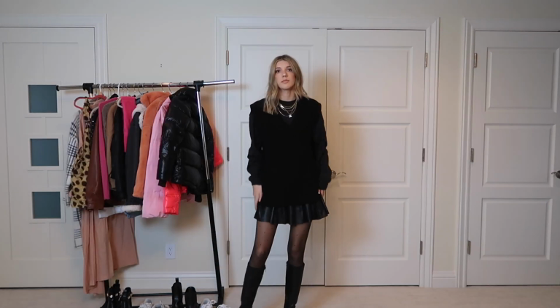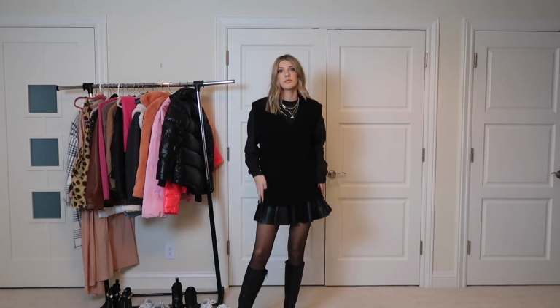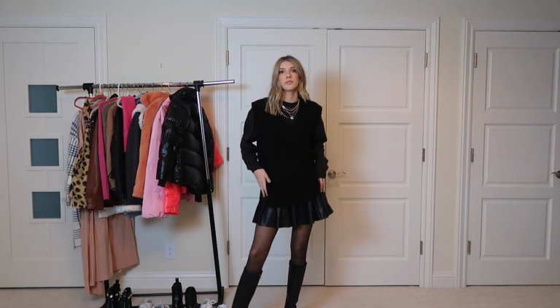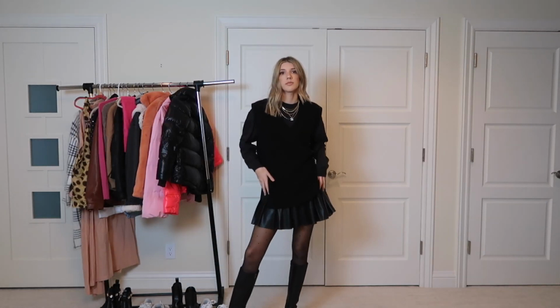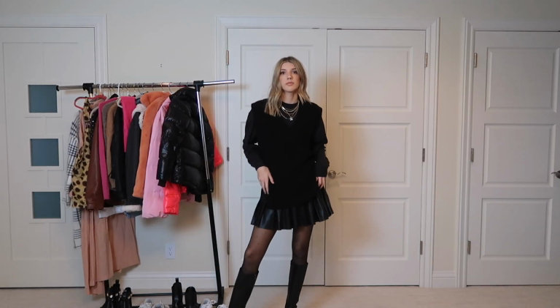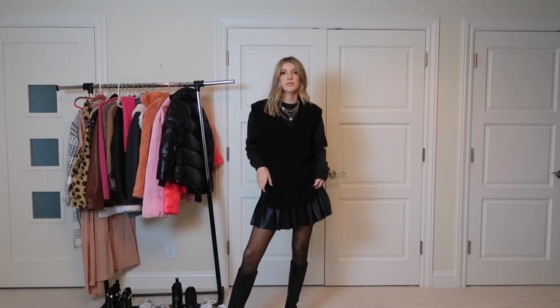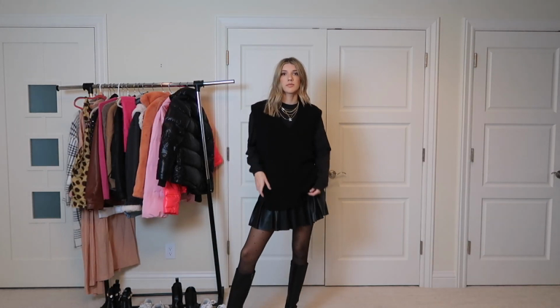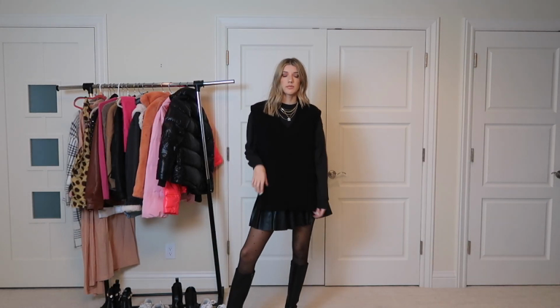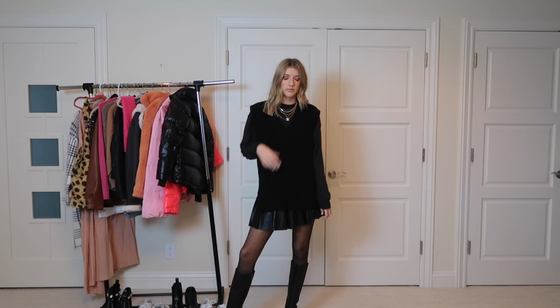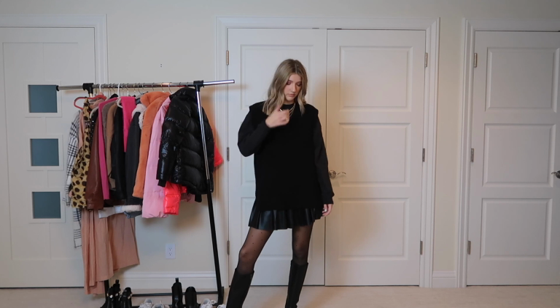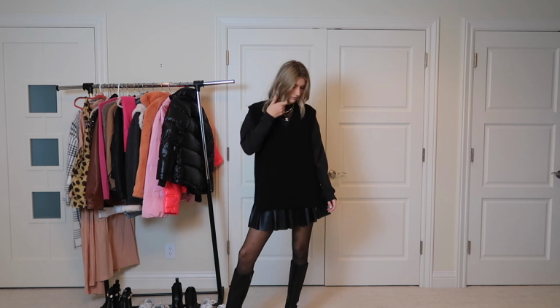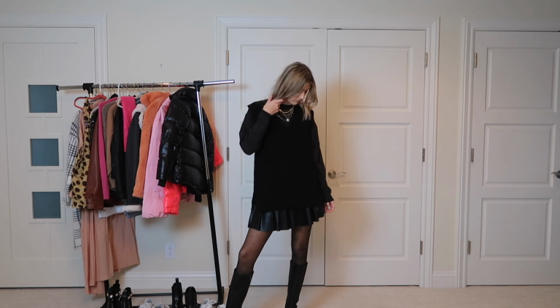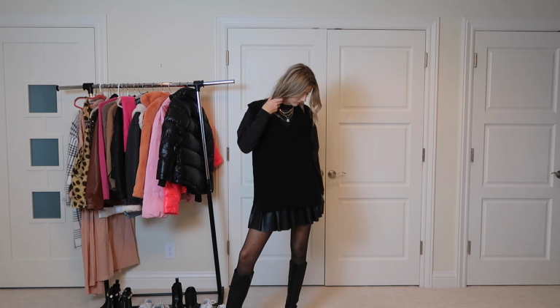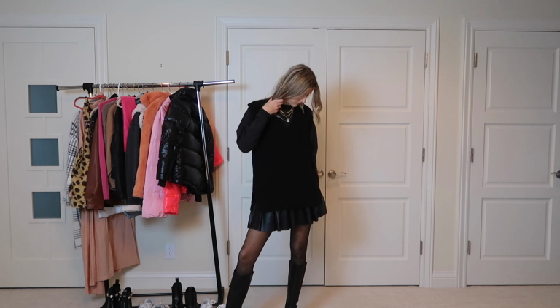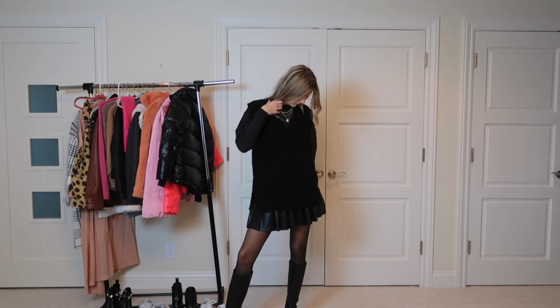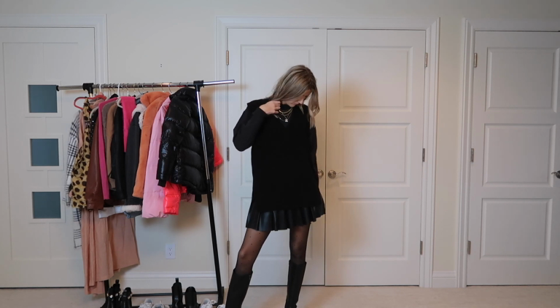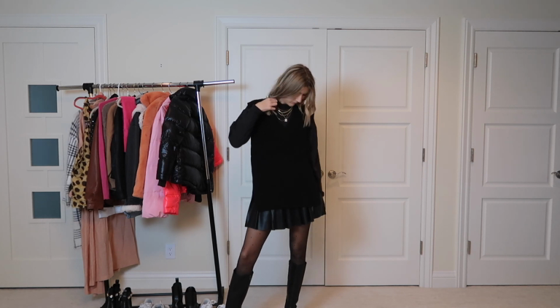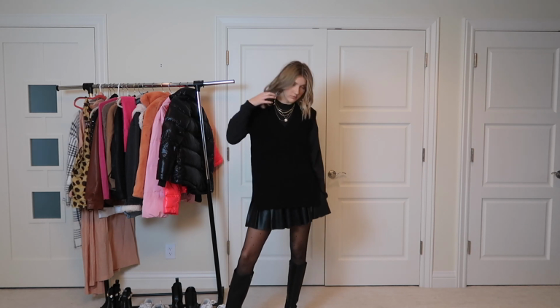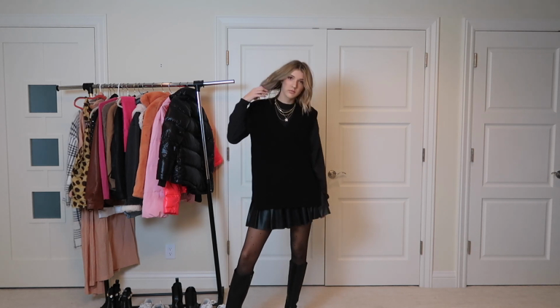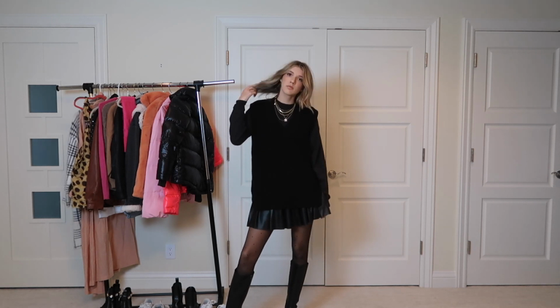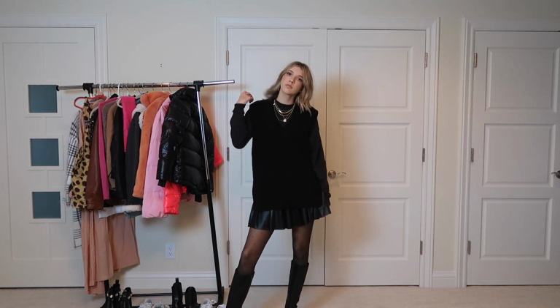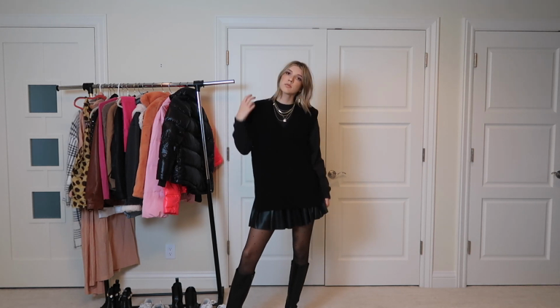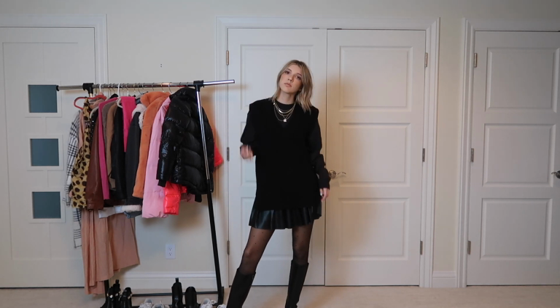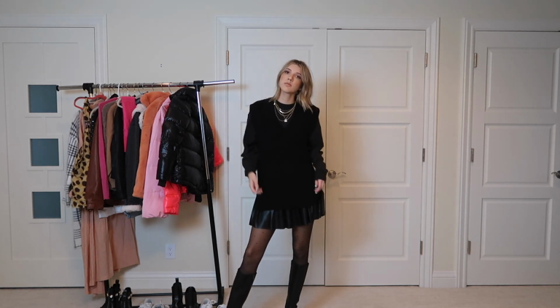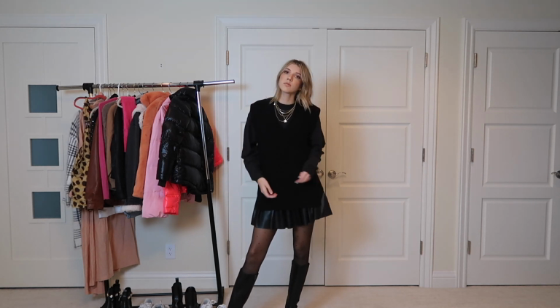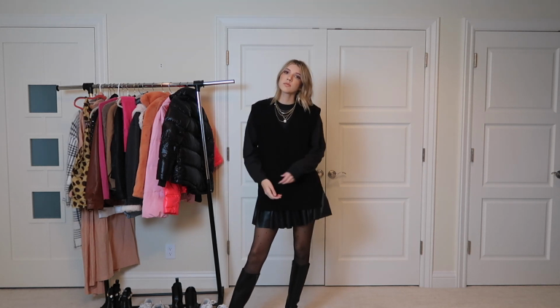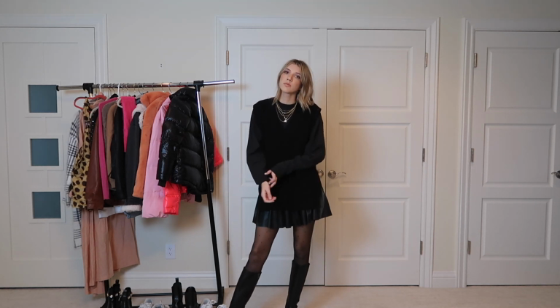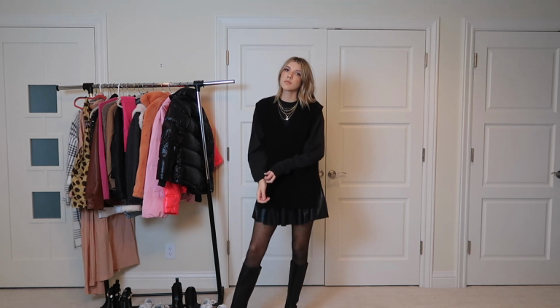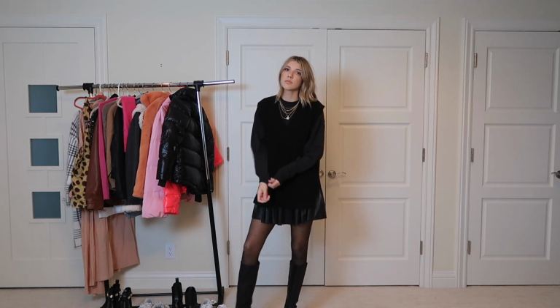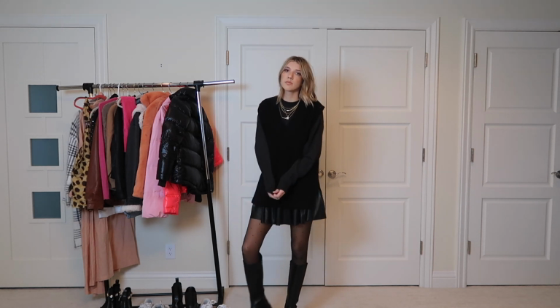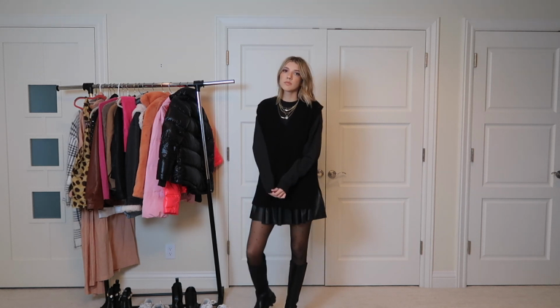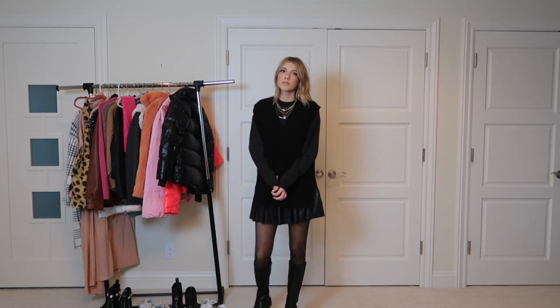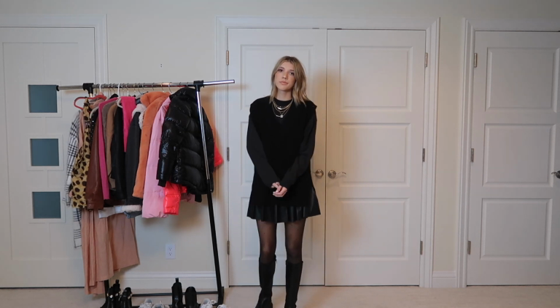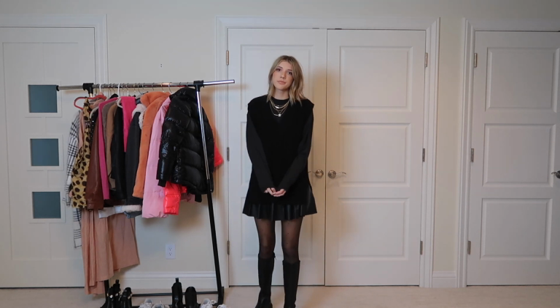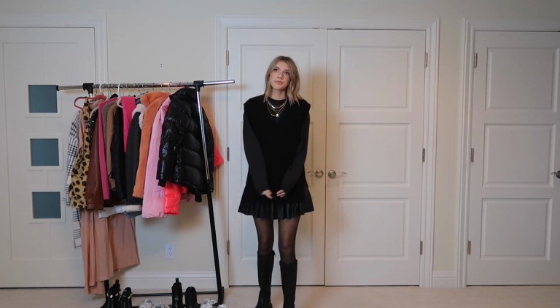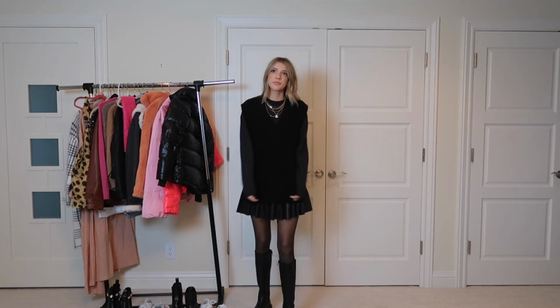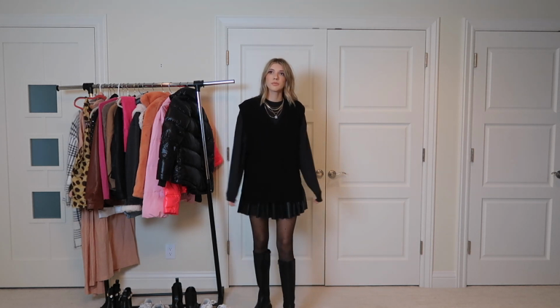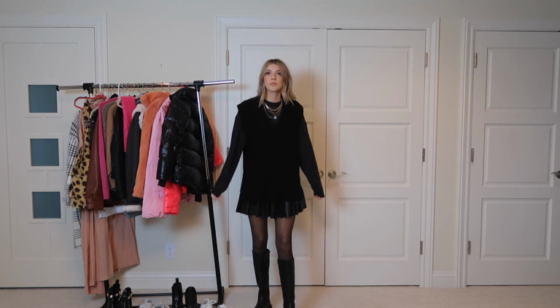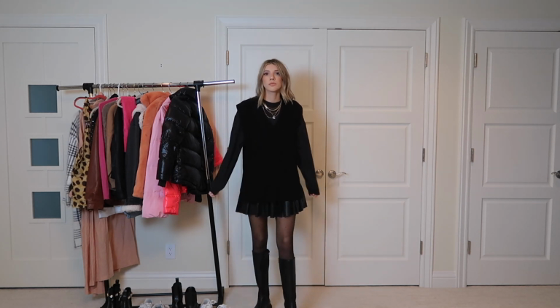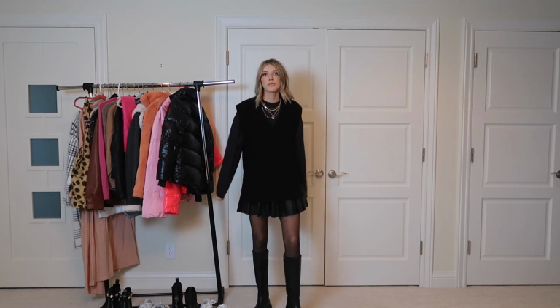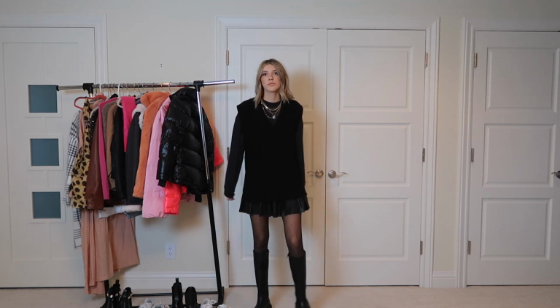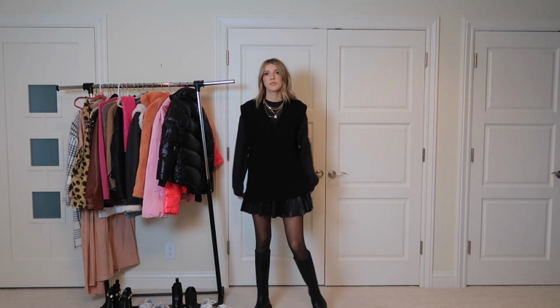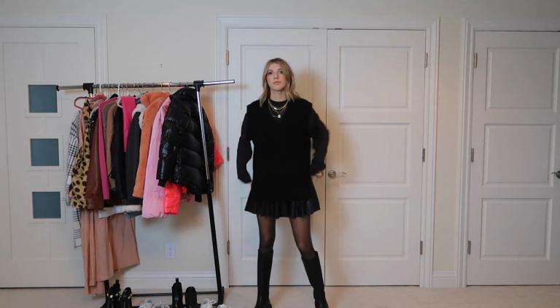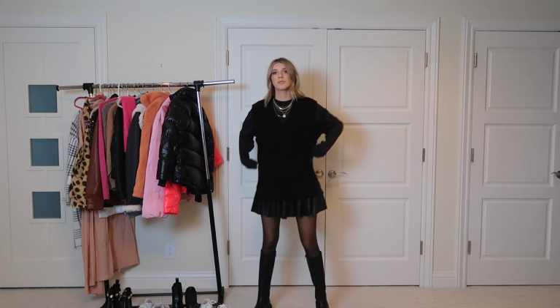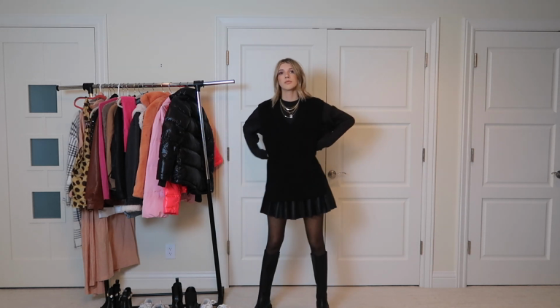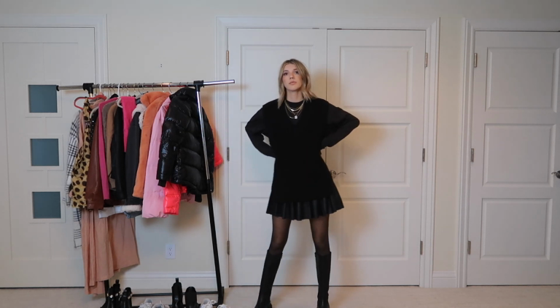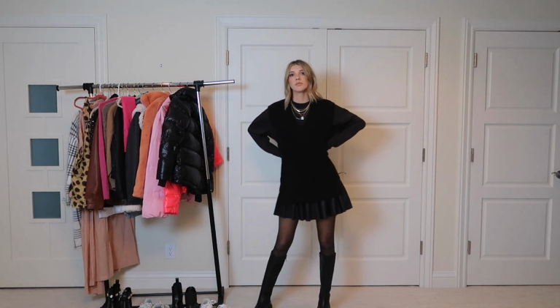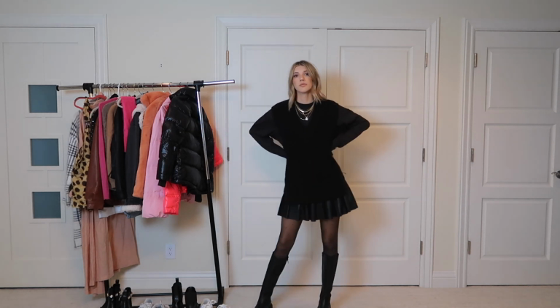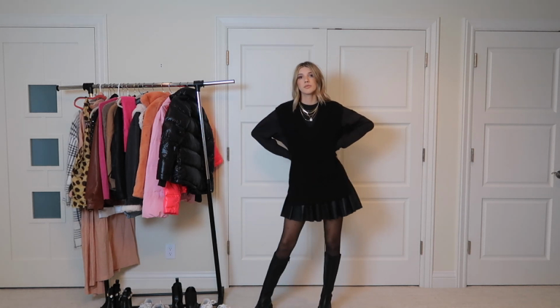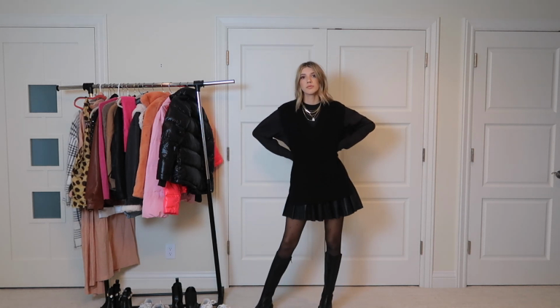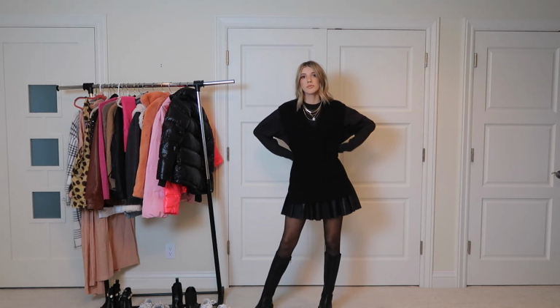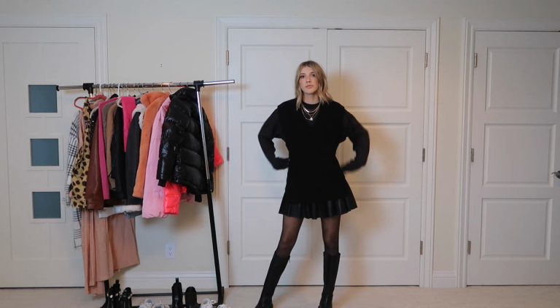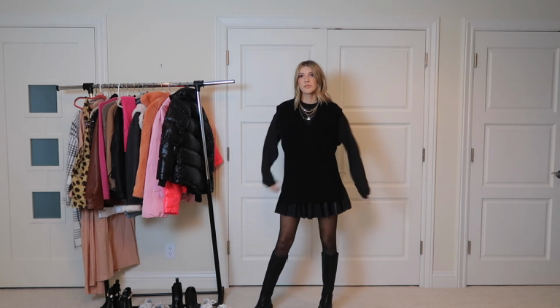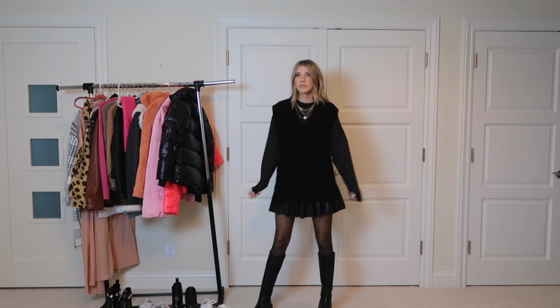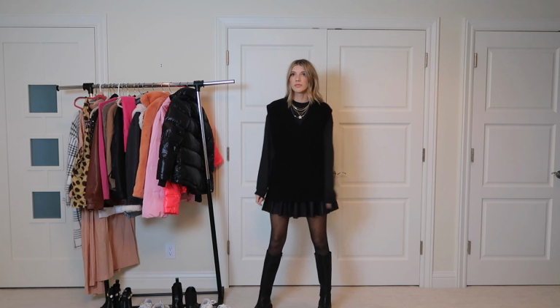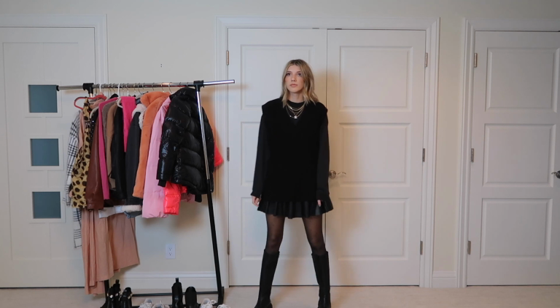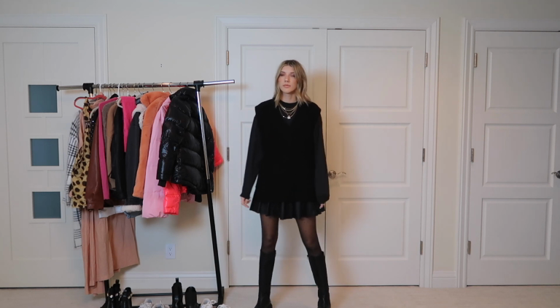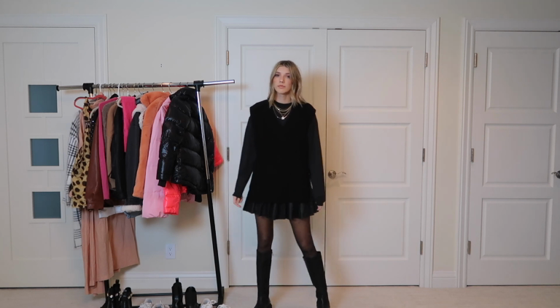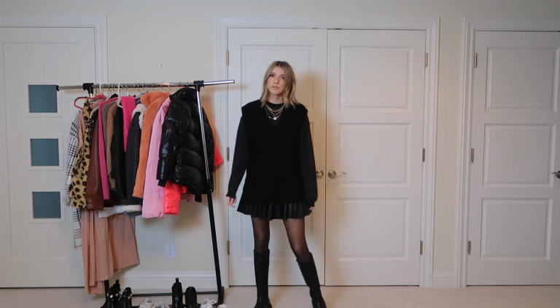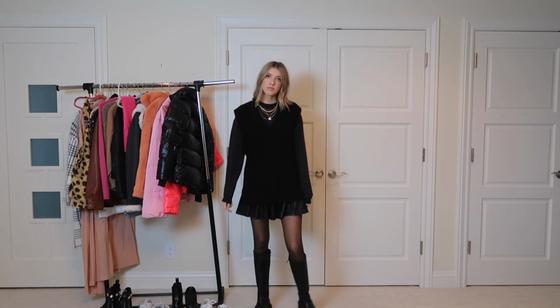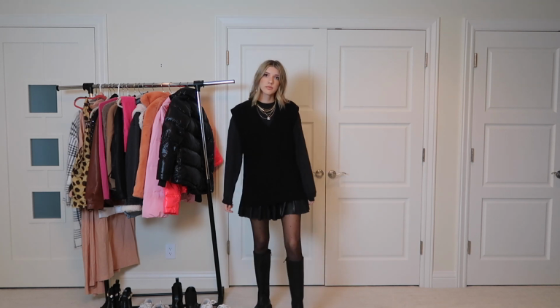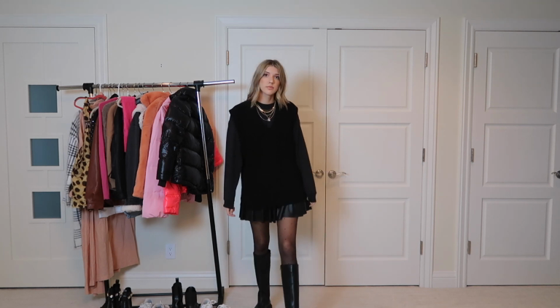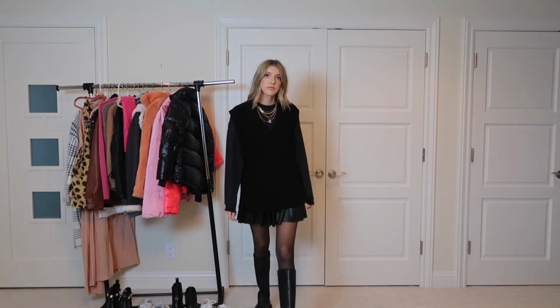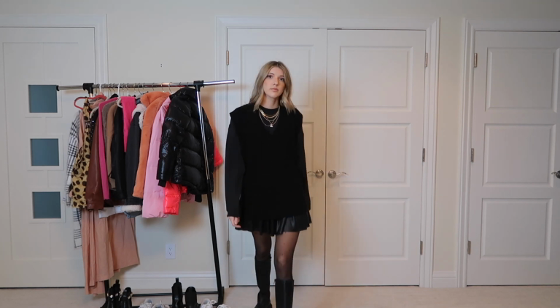Sweater vests were super in for fall, so I'm bringing them into winter. I'm pairing this sweater vest with a faux leather skirt.